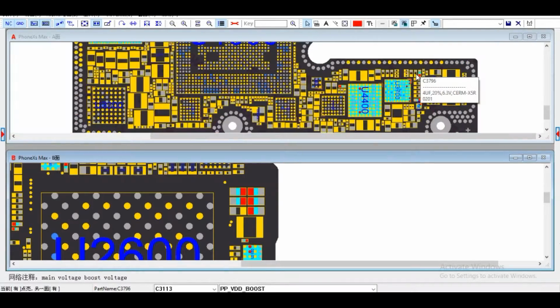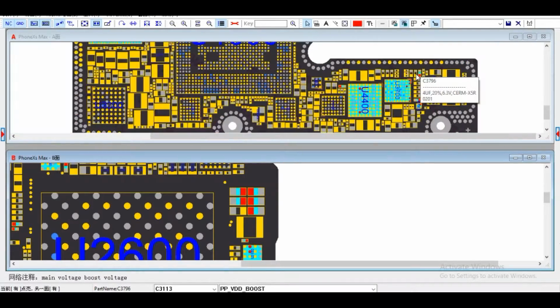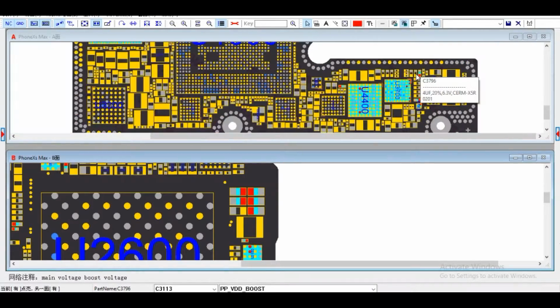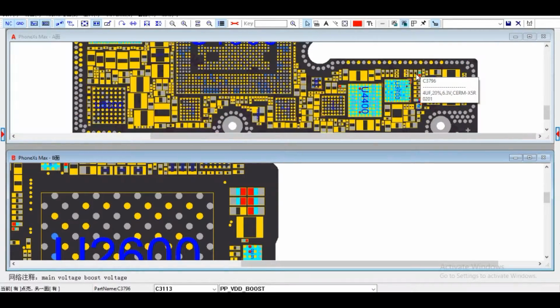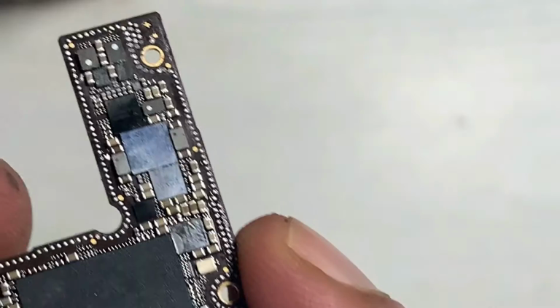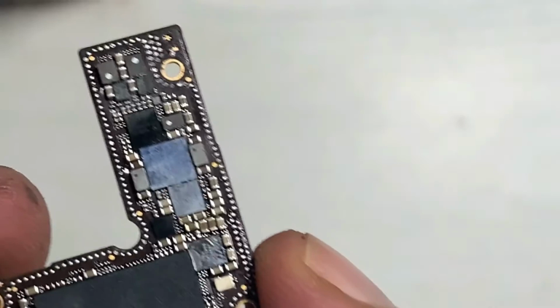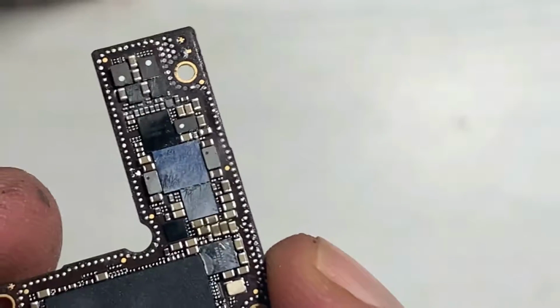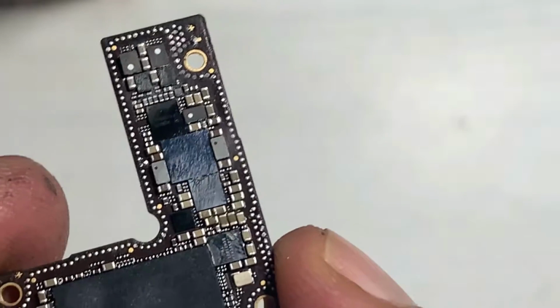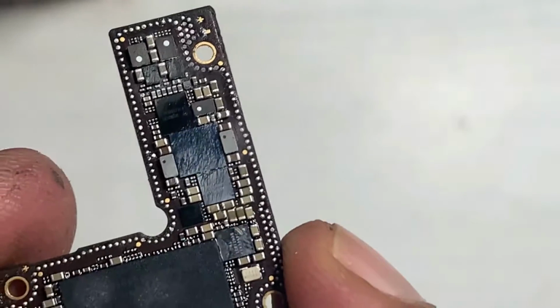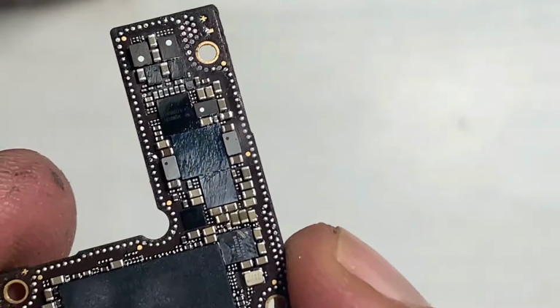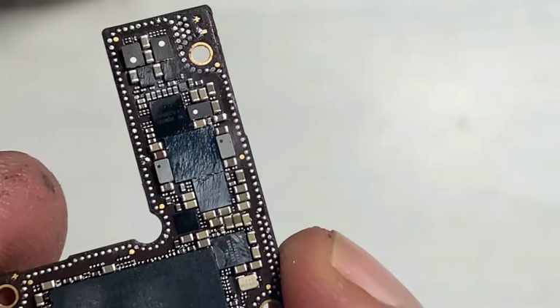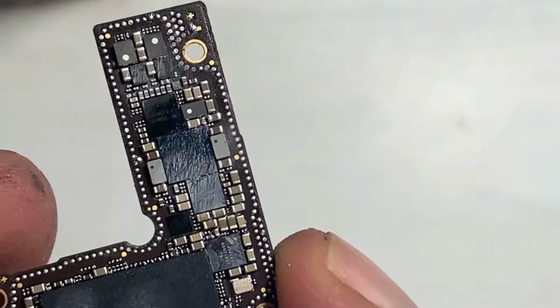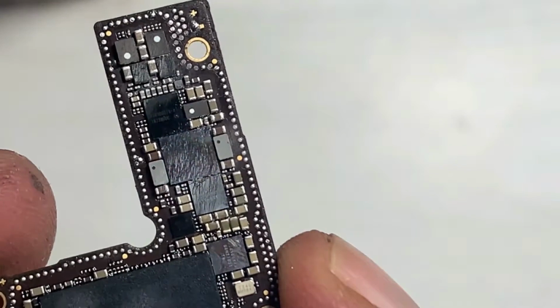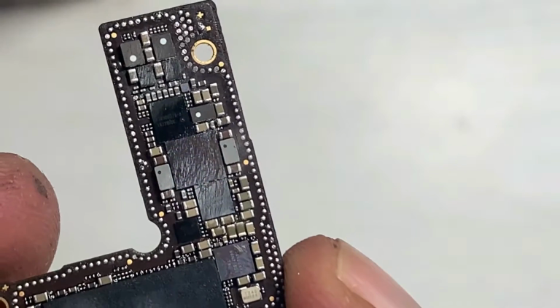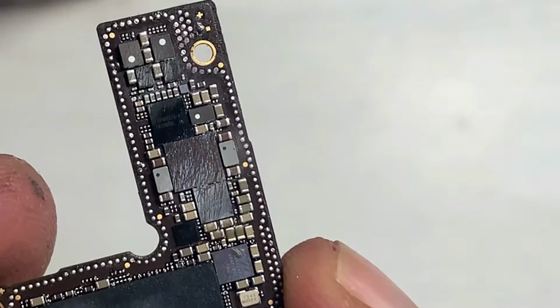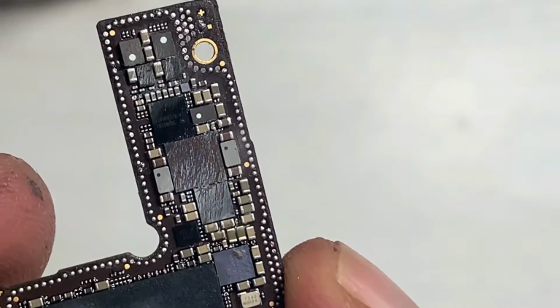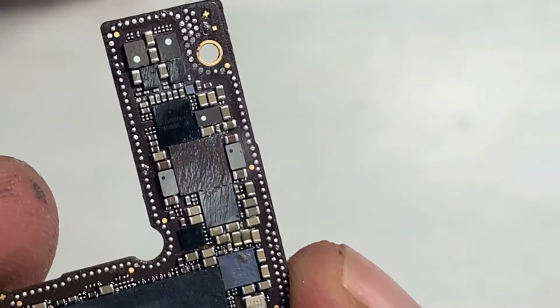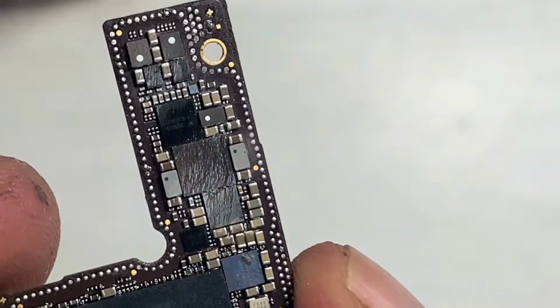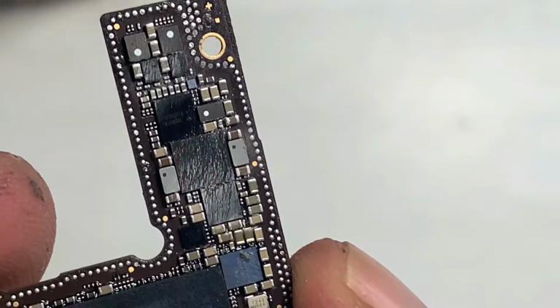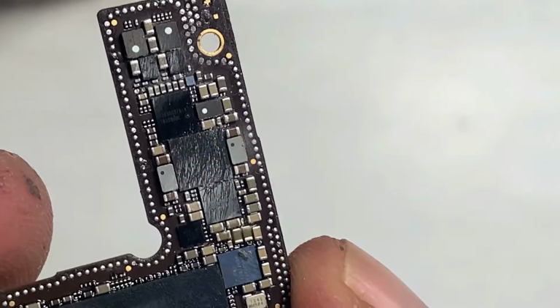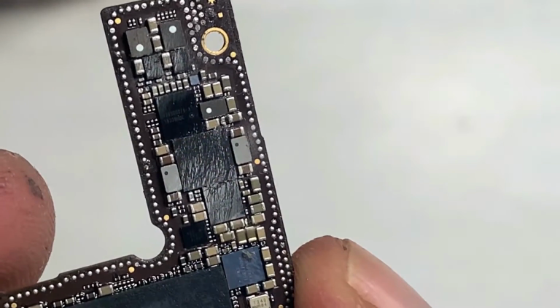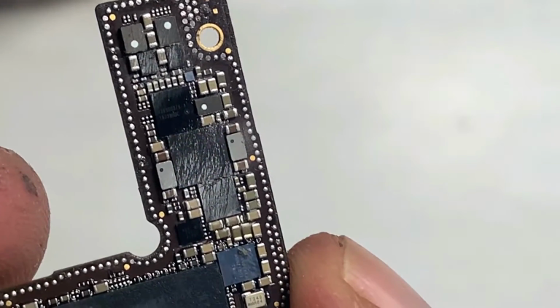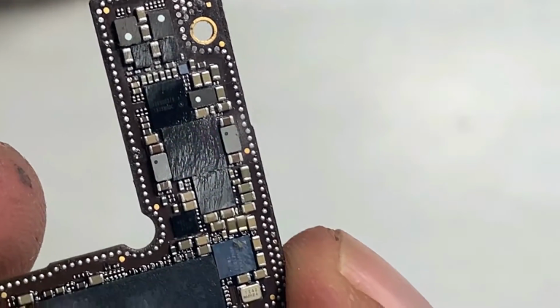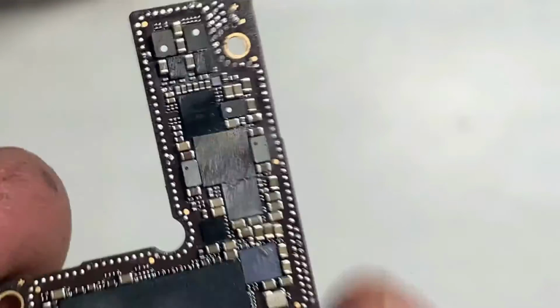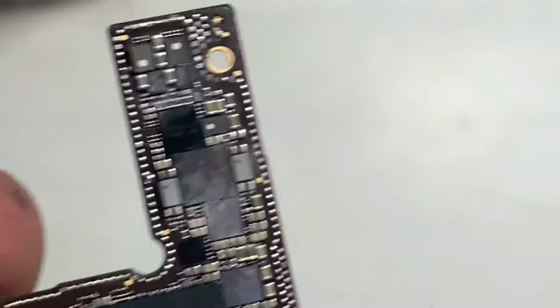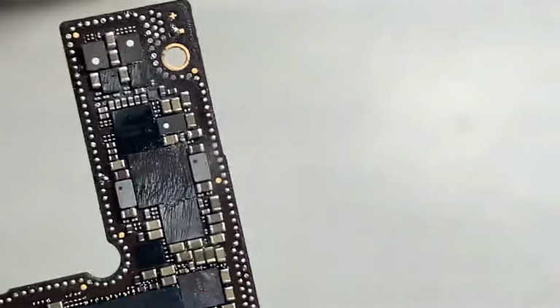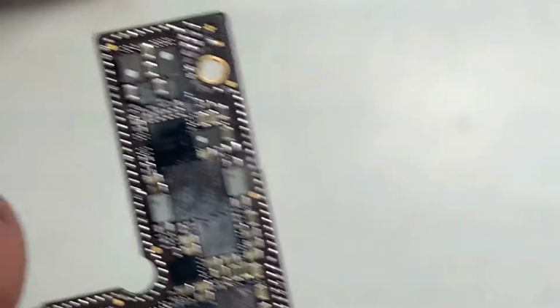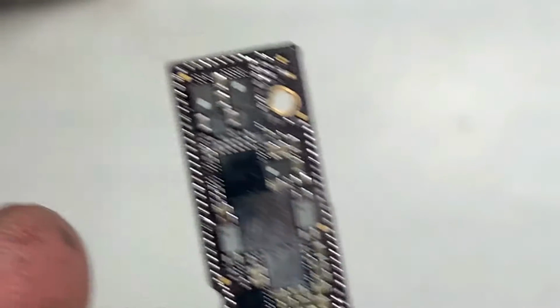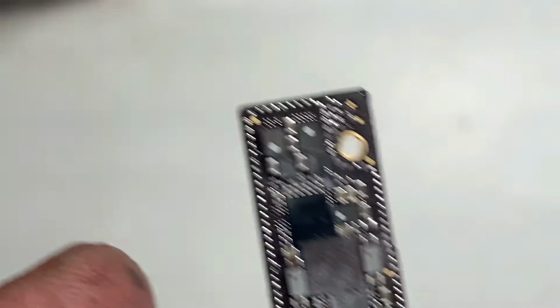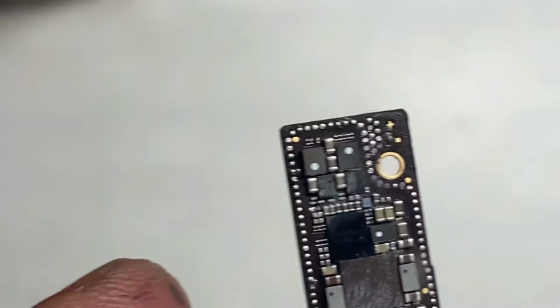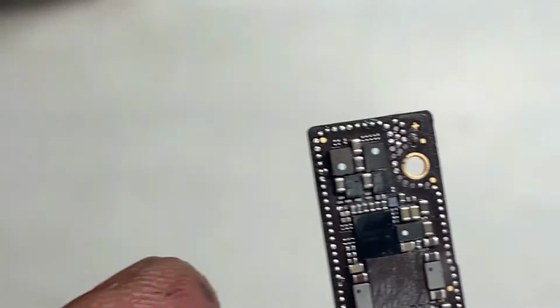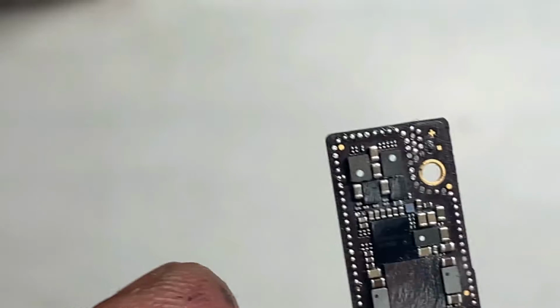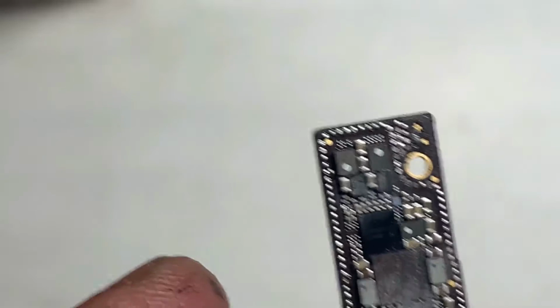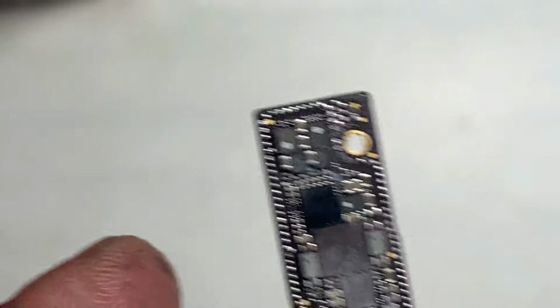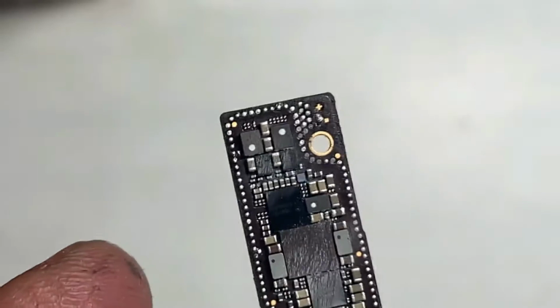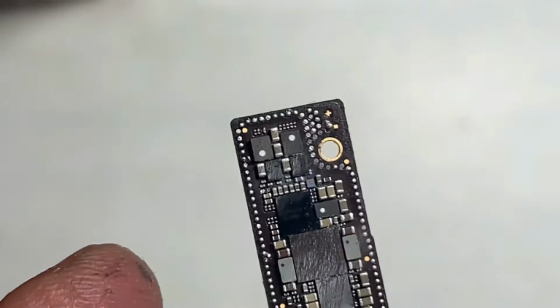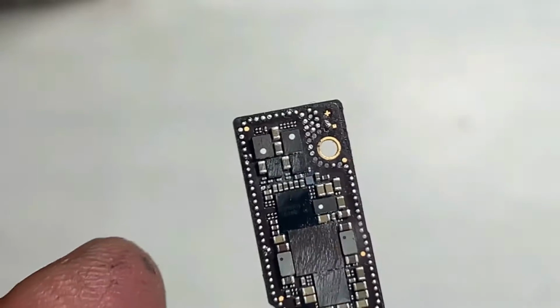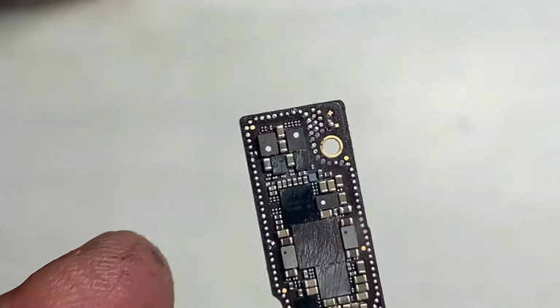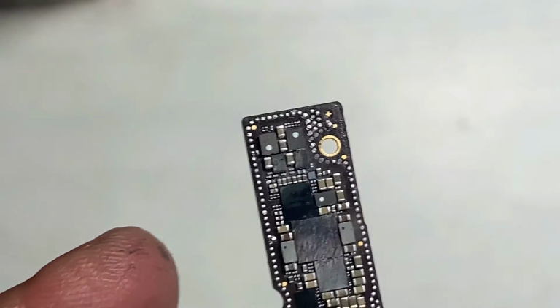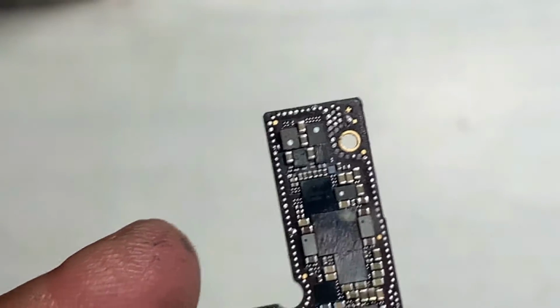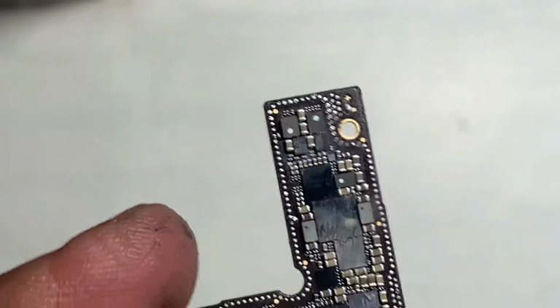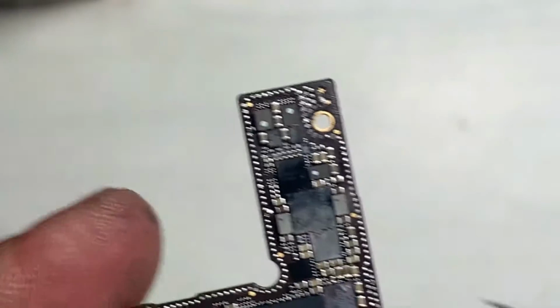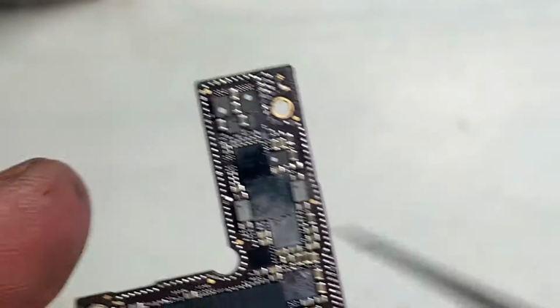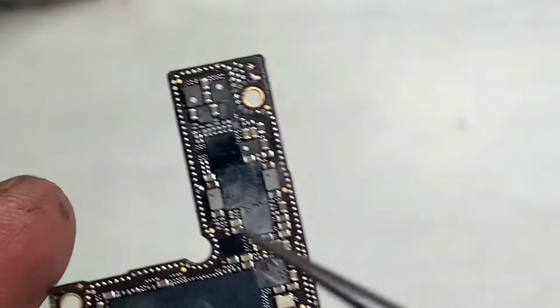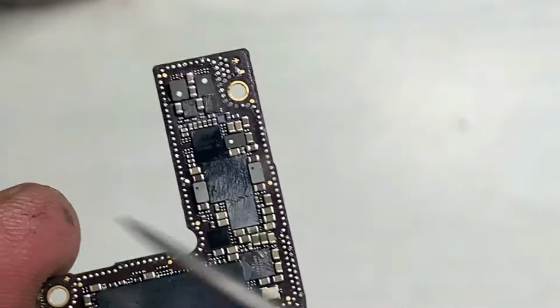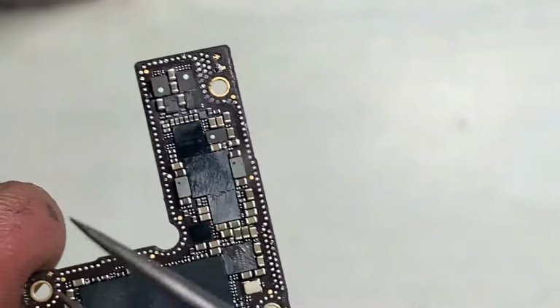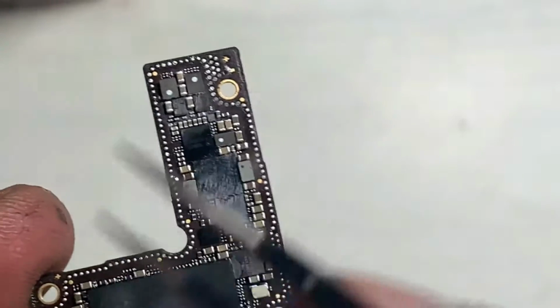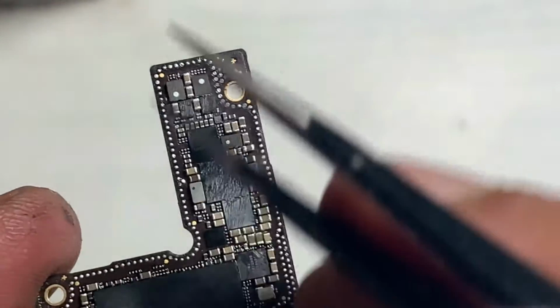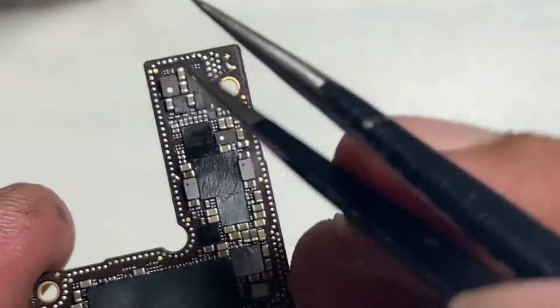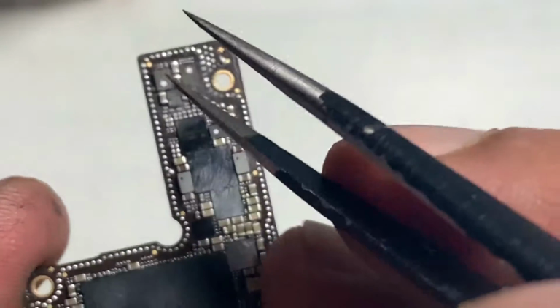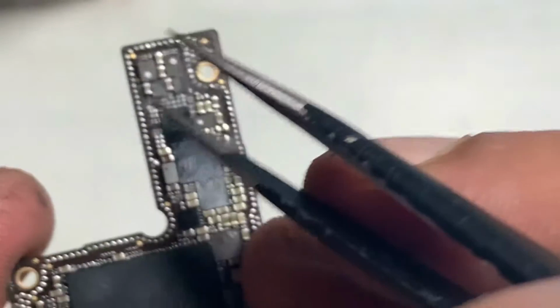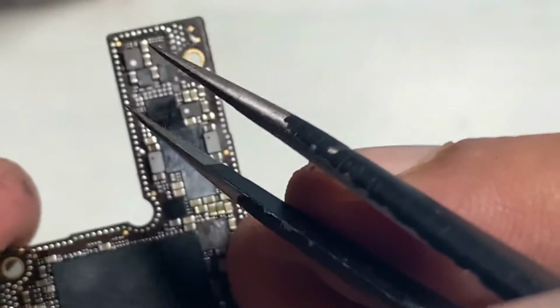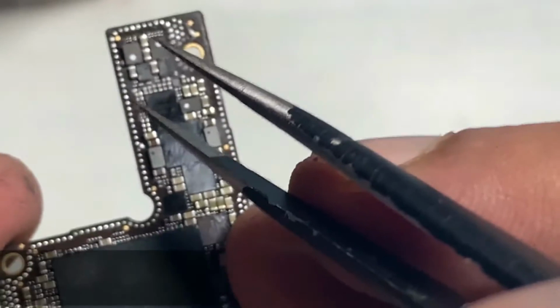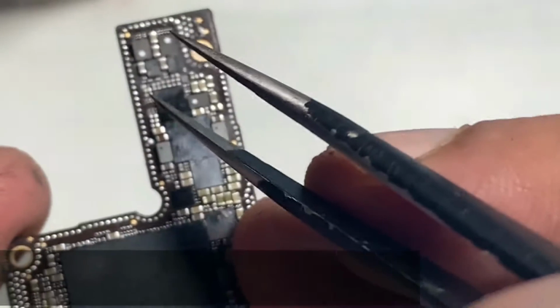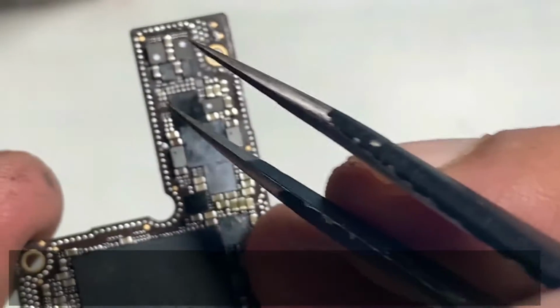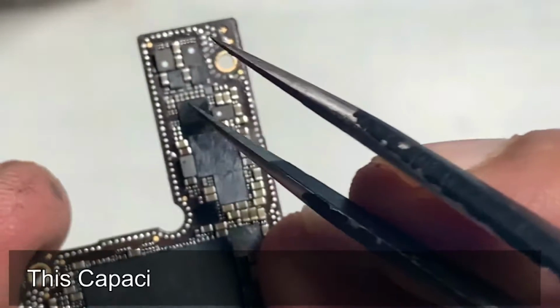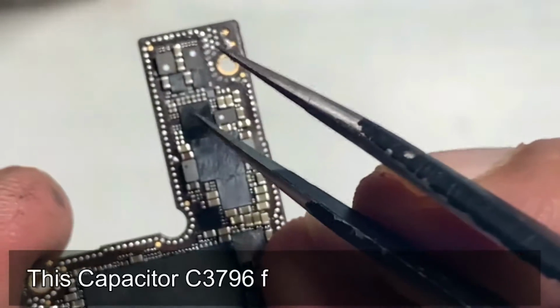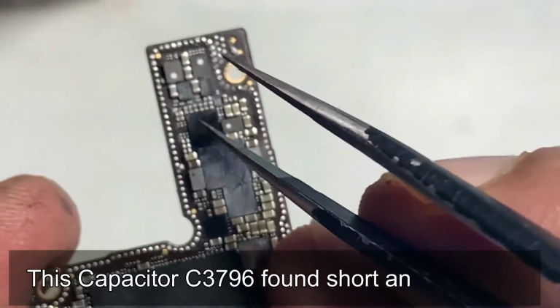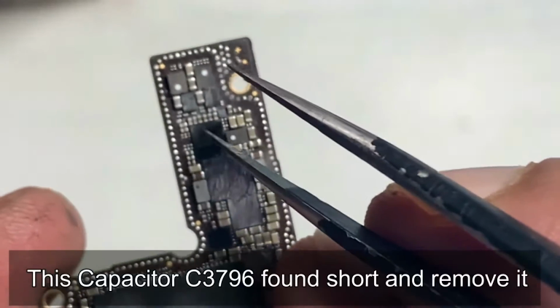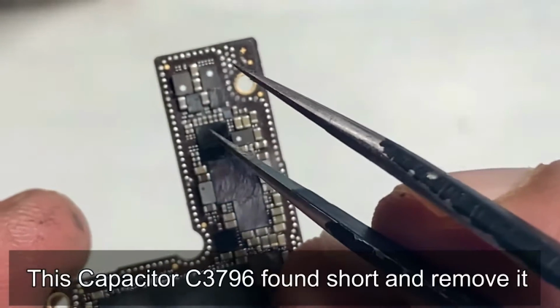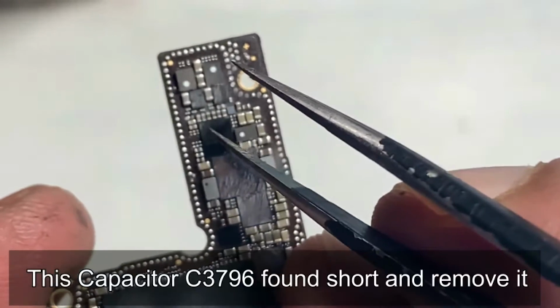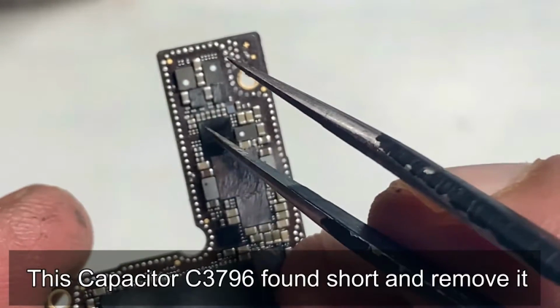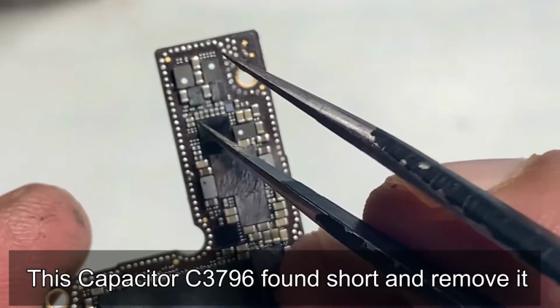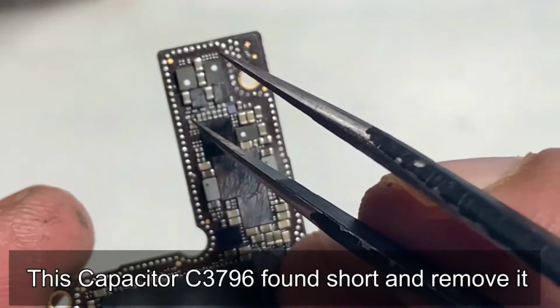After finally finding the fault, the shorted capacitor was C3796.